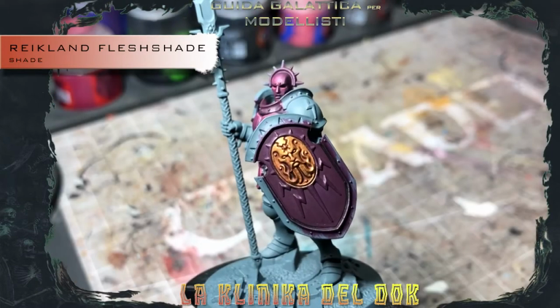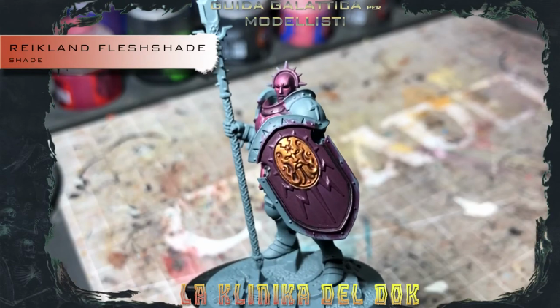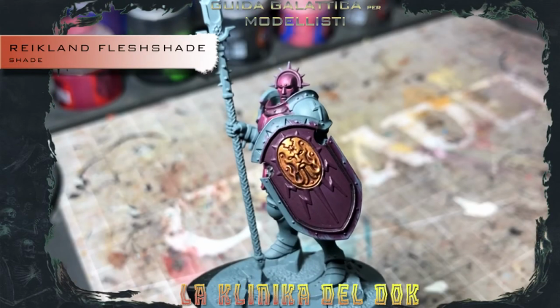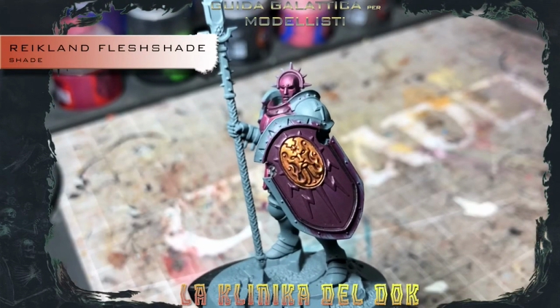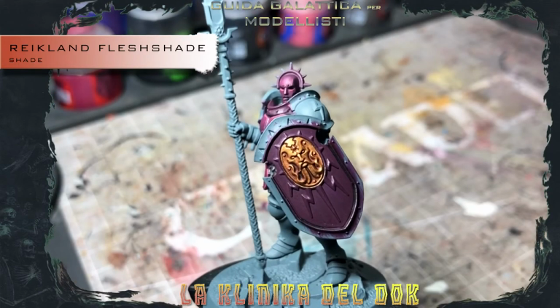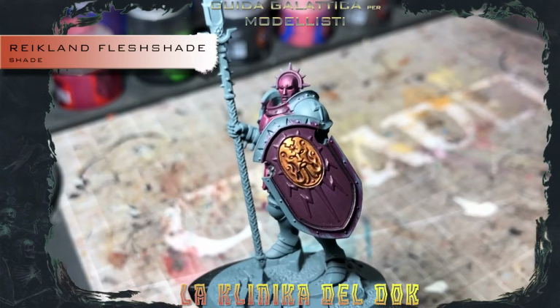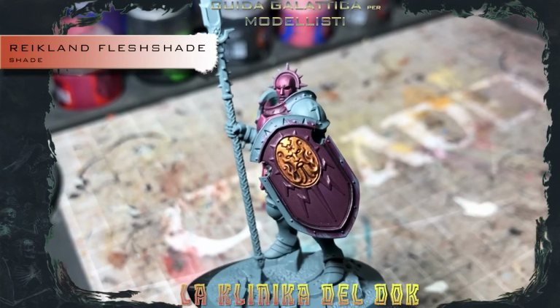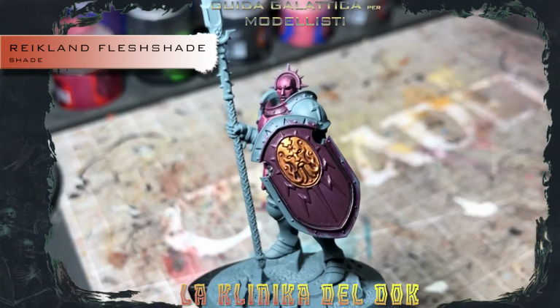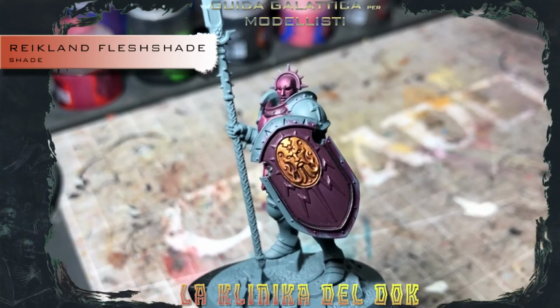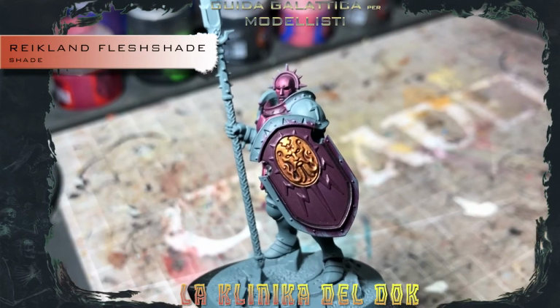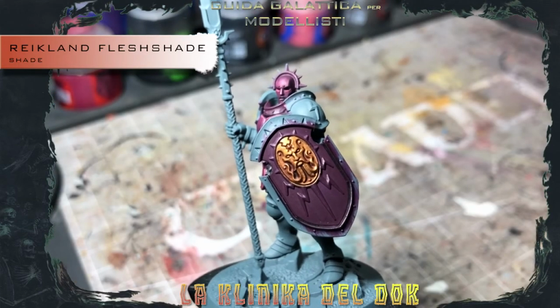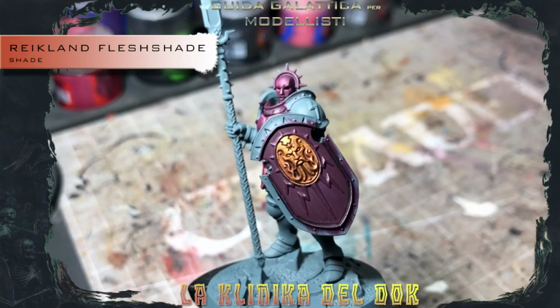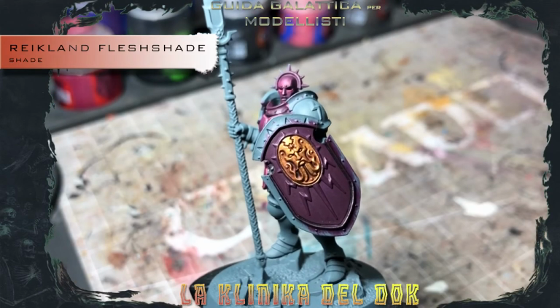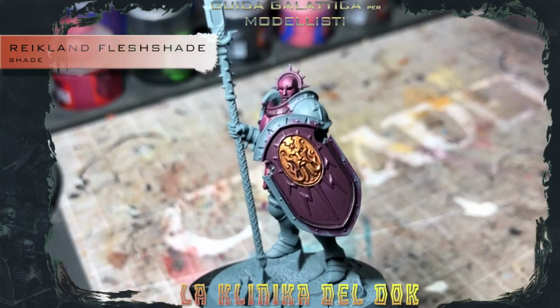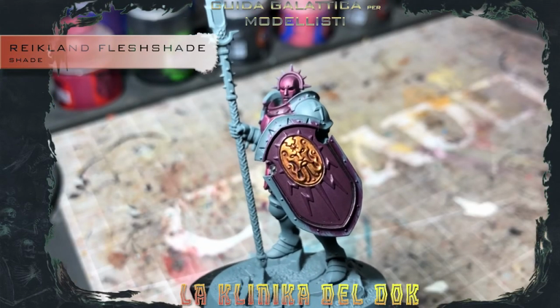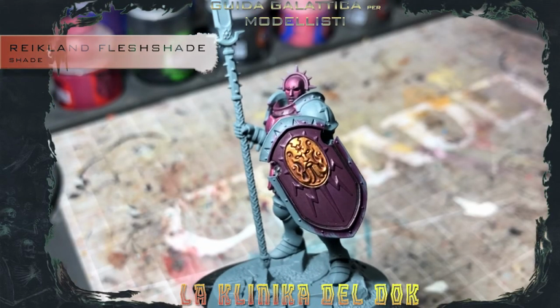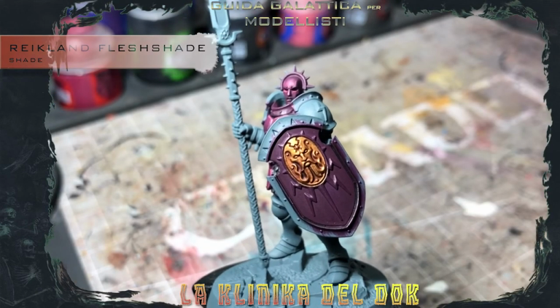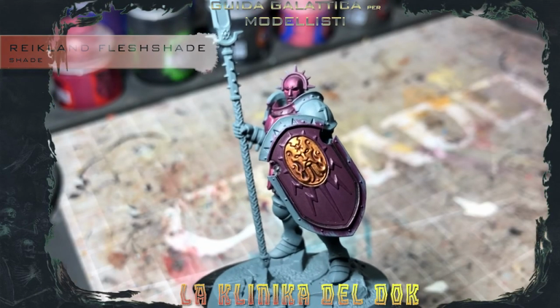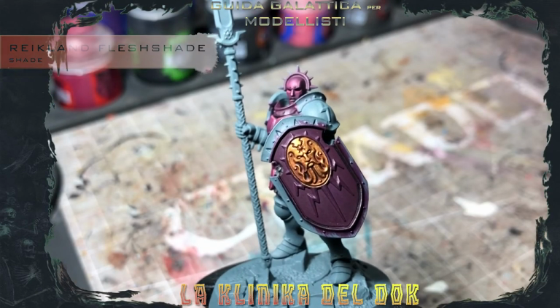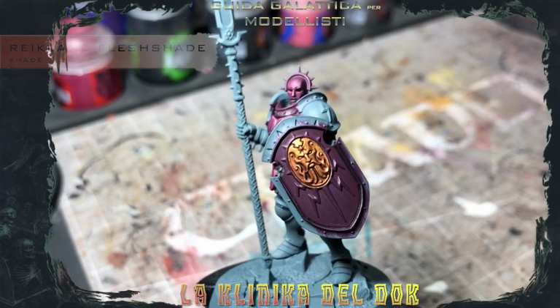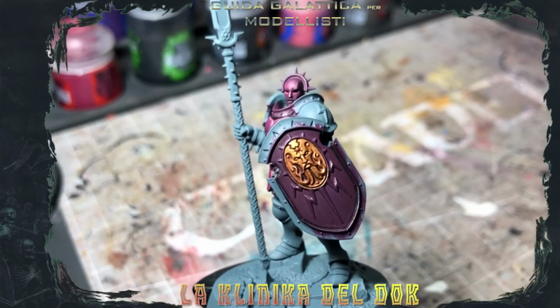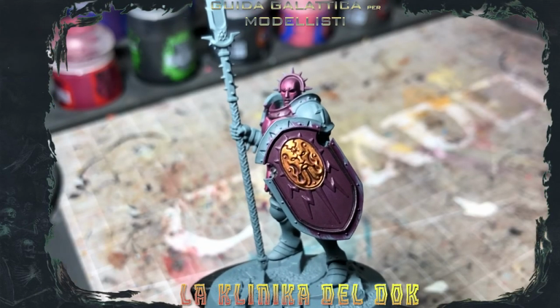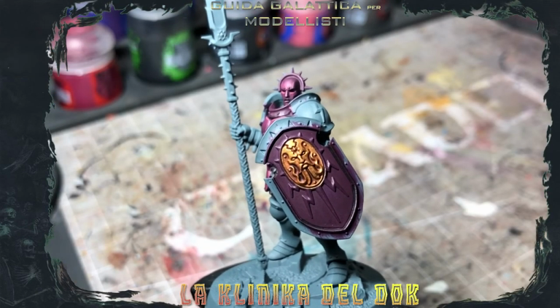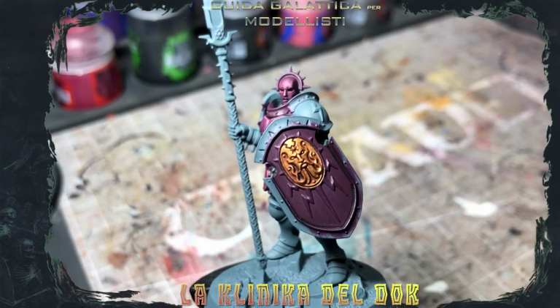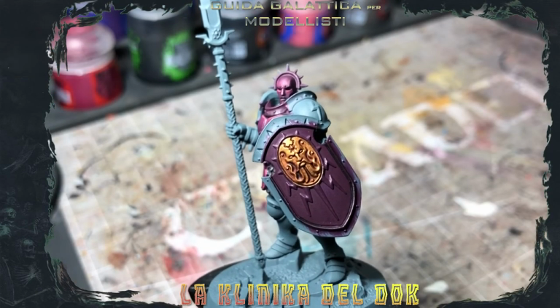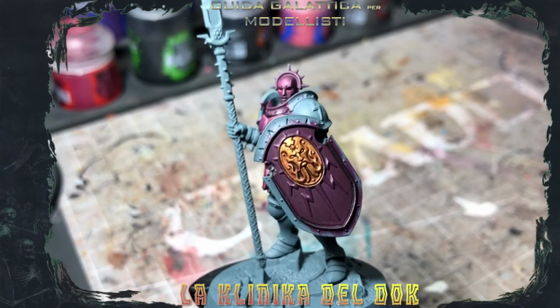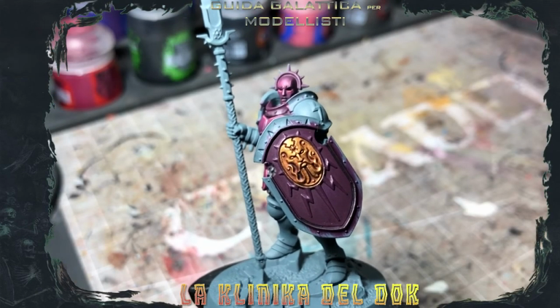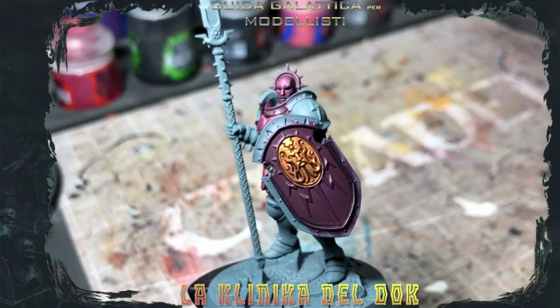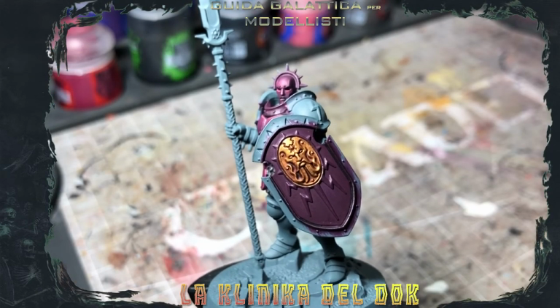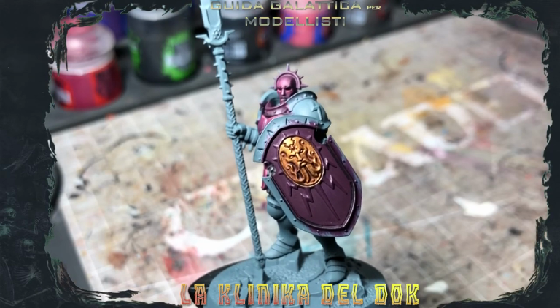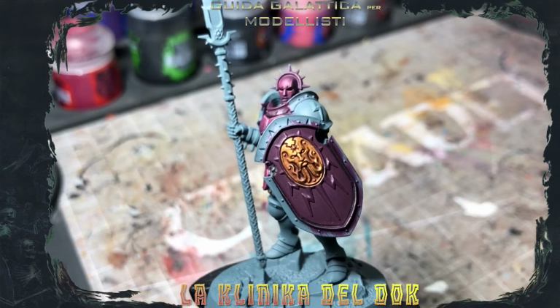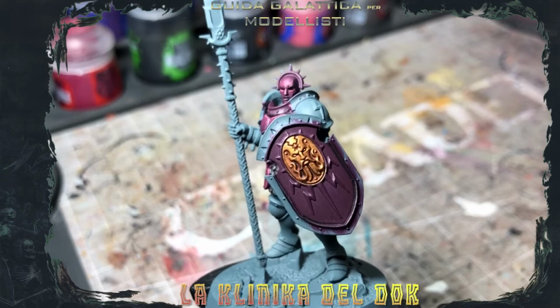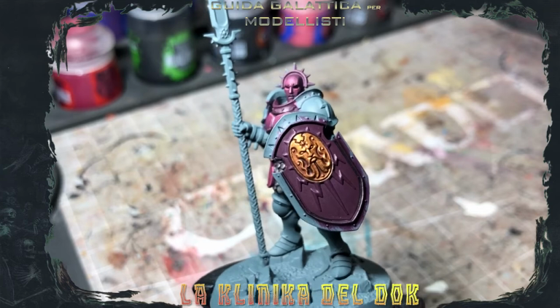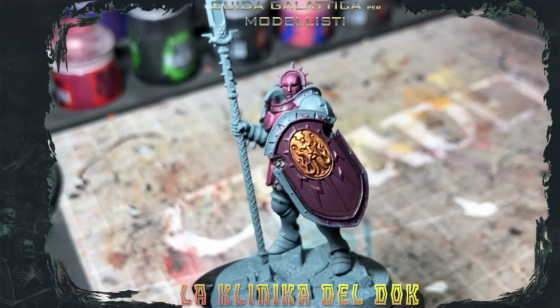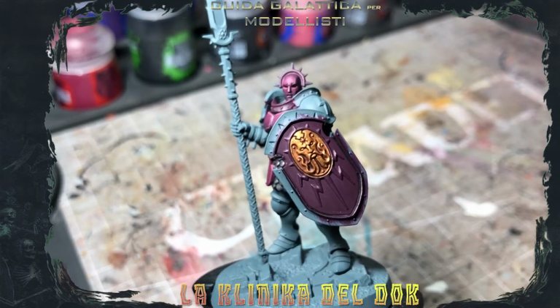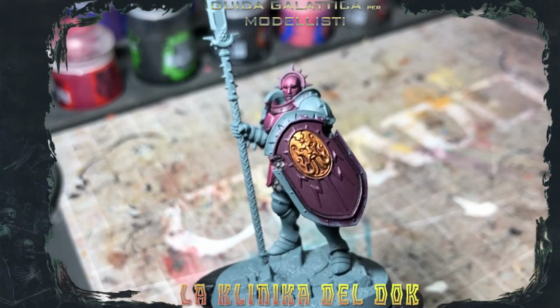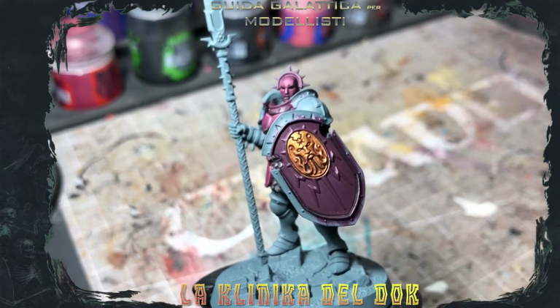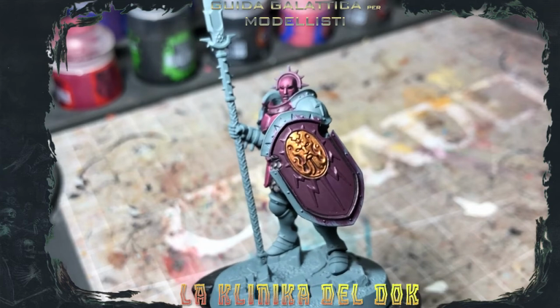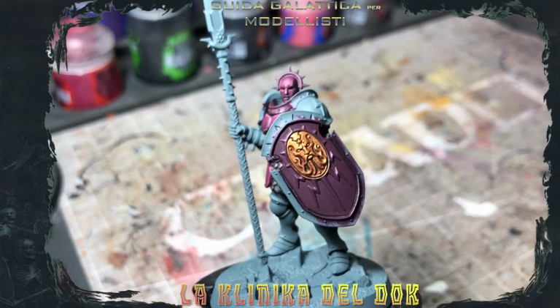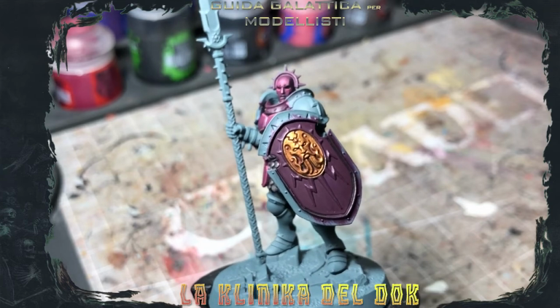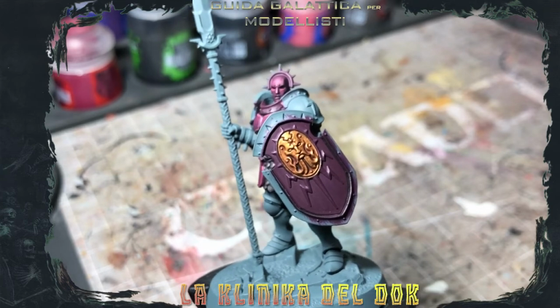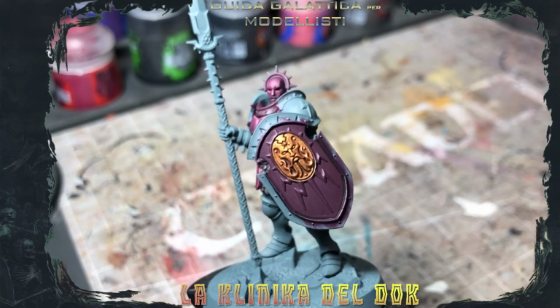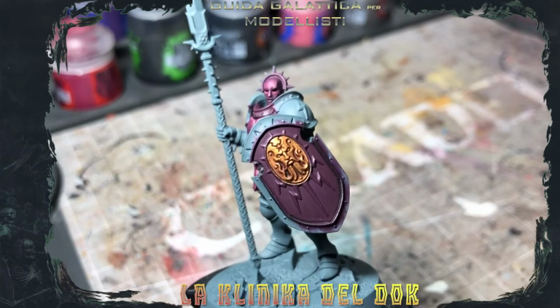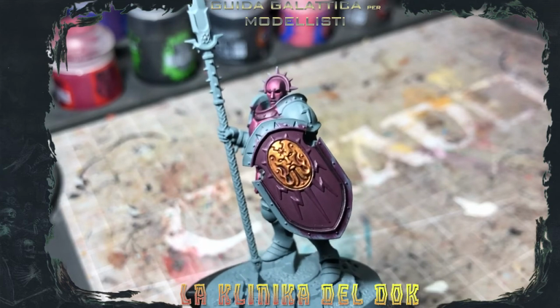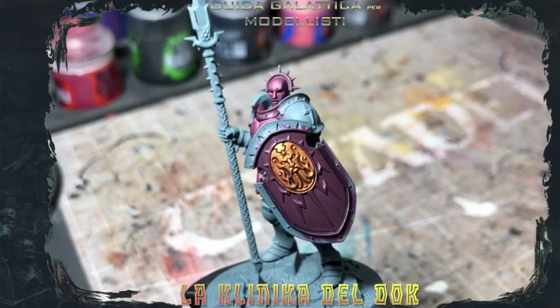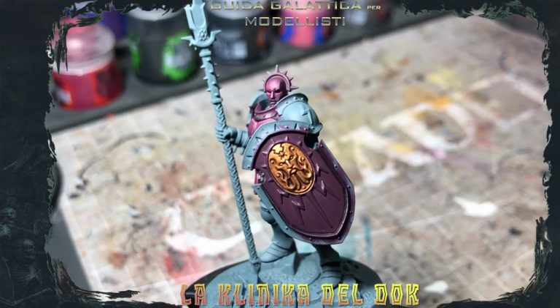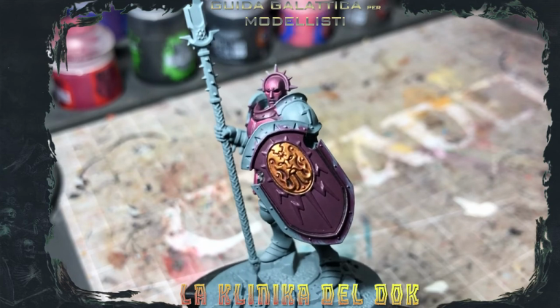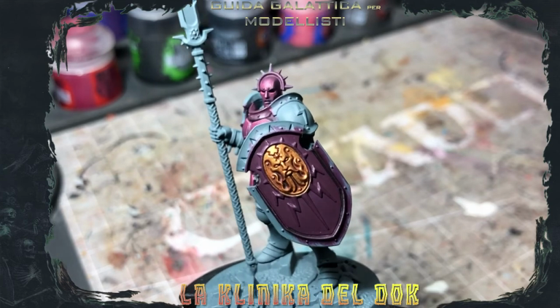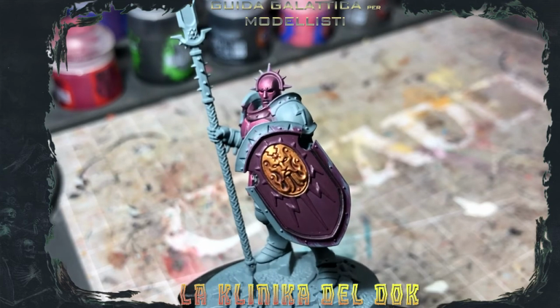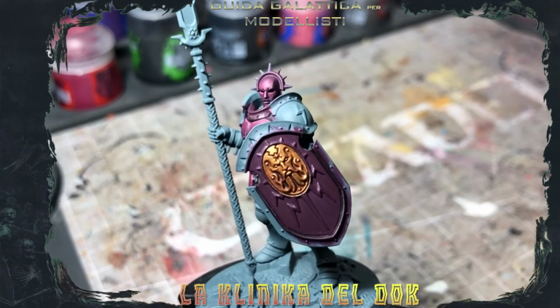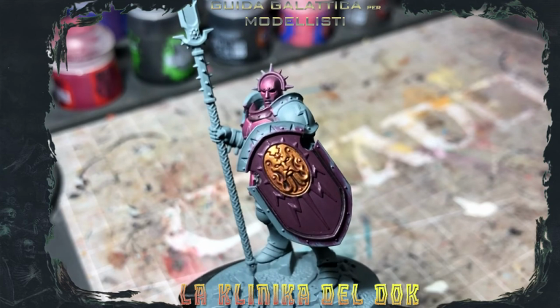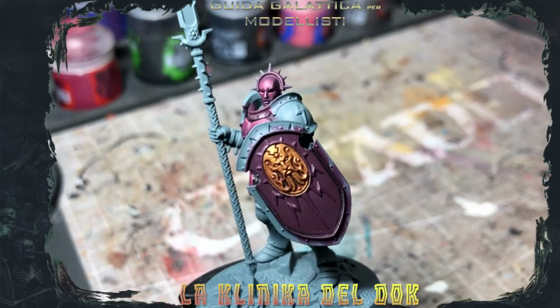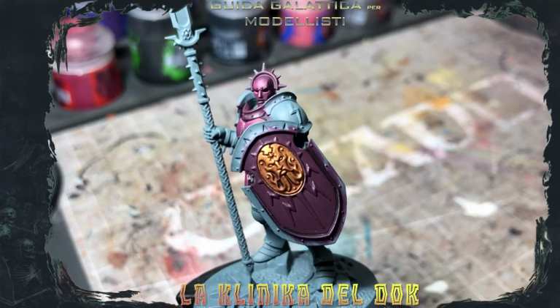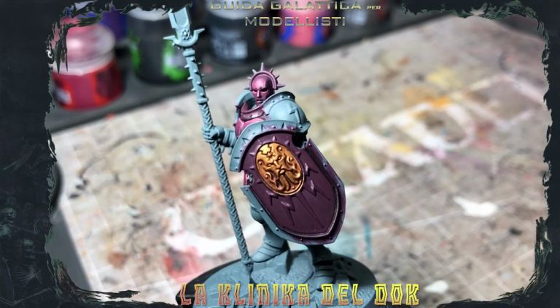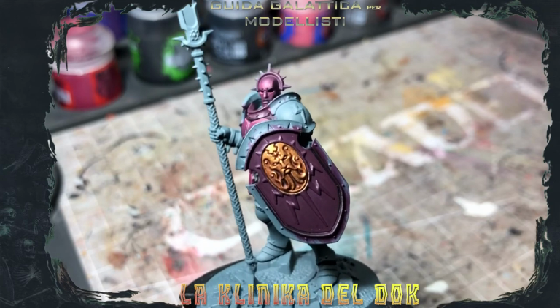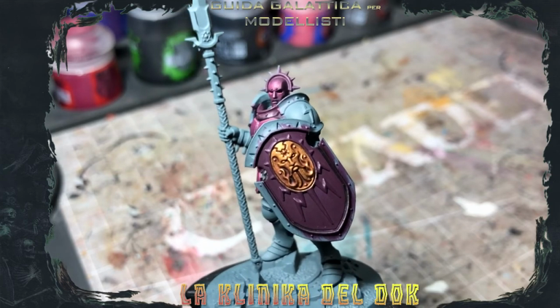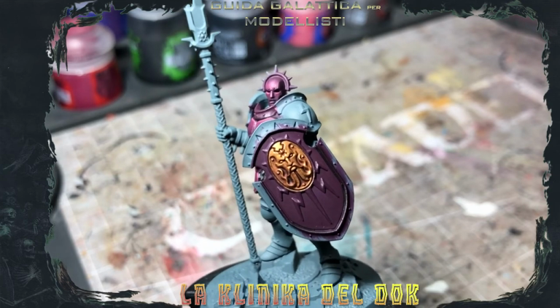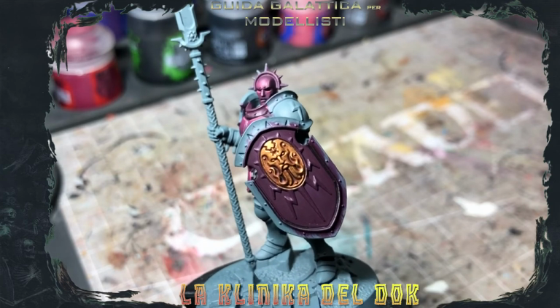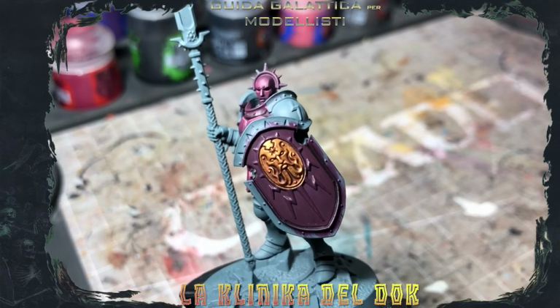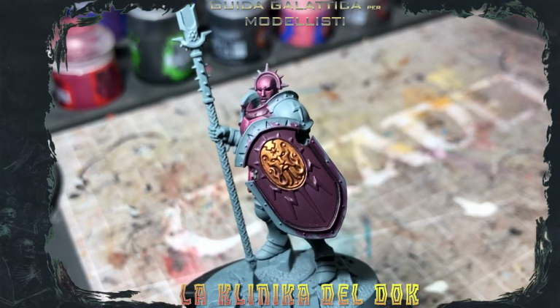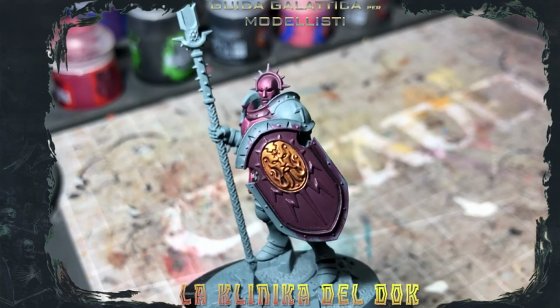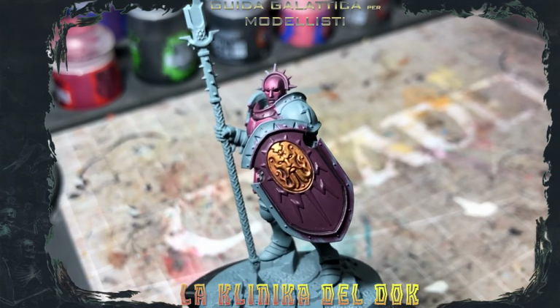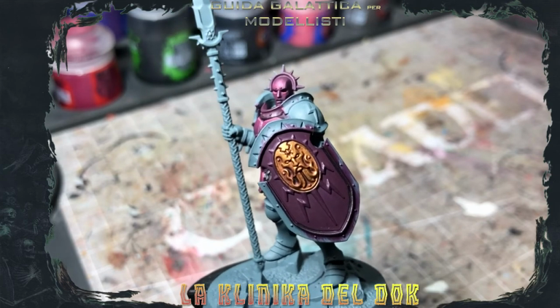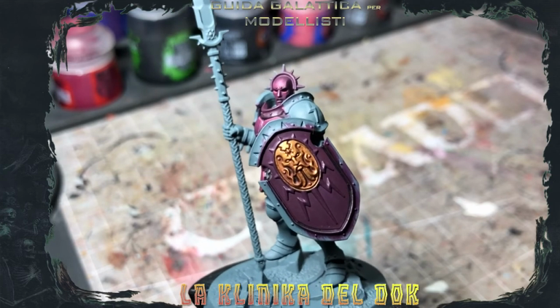And now we're going to work with the light using Auric Armor Gold, and we're going to paint where we see the reflections.